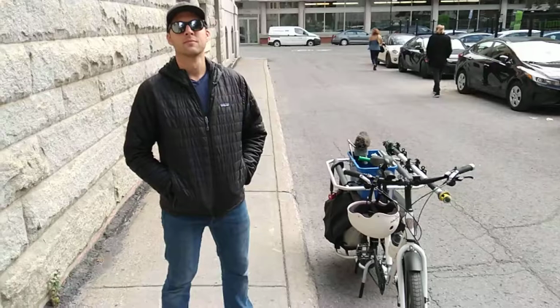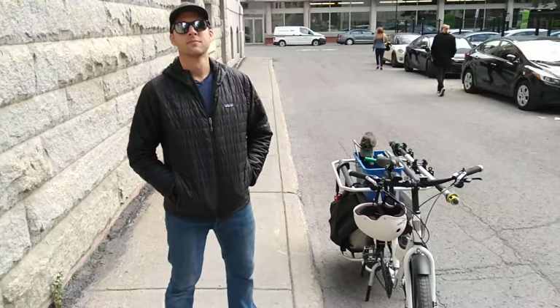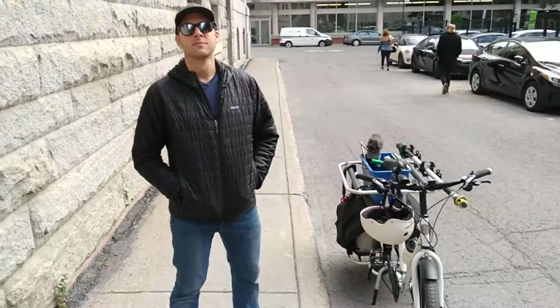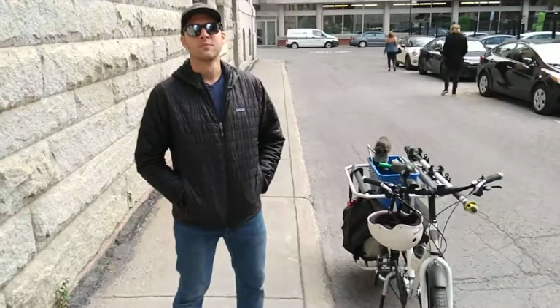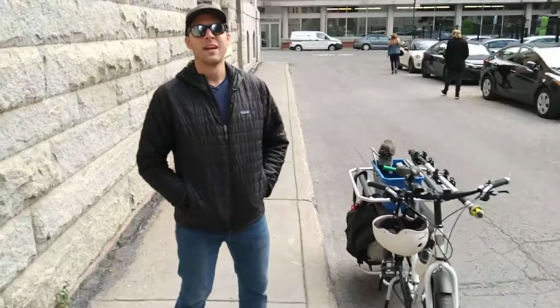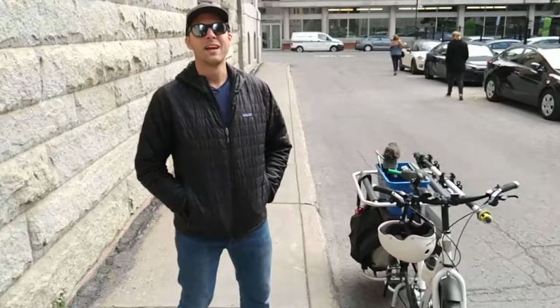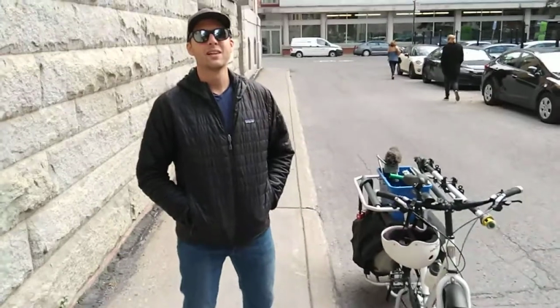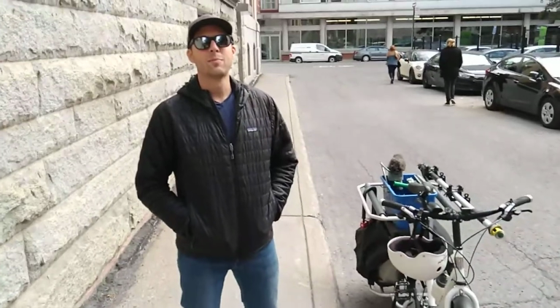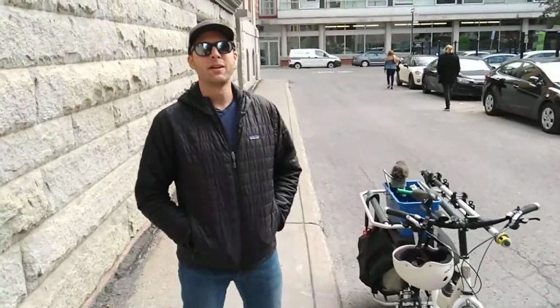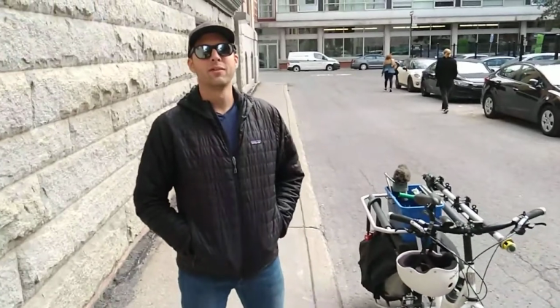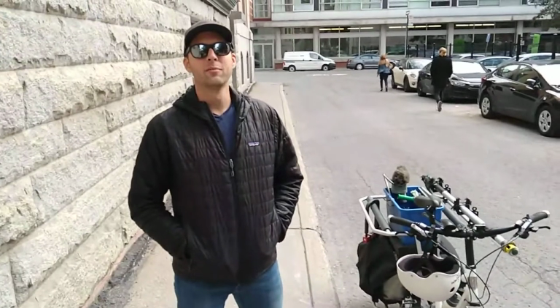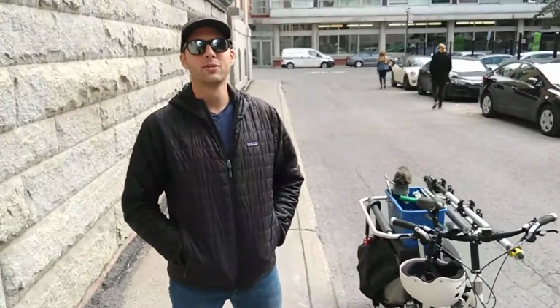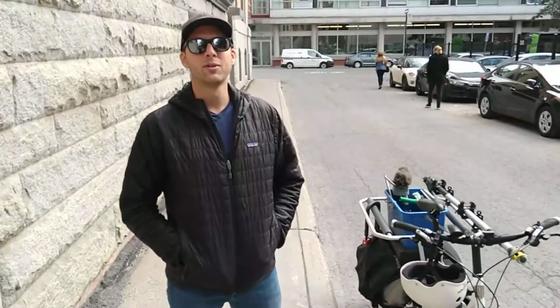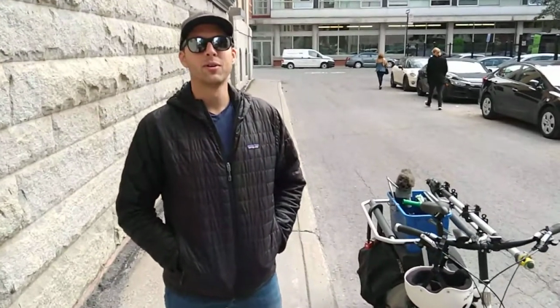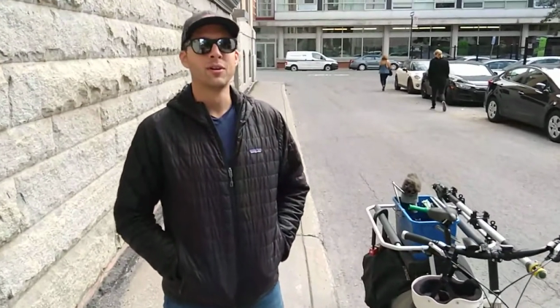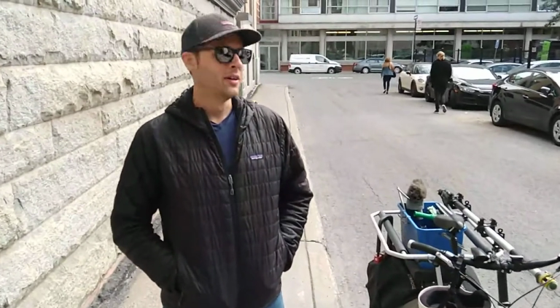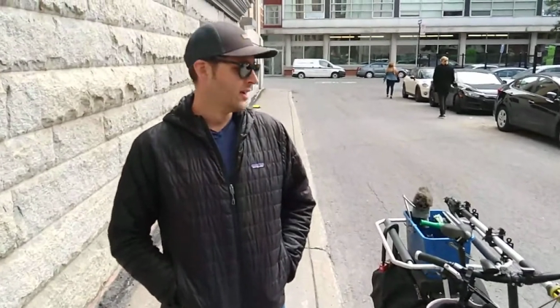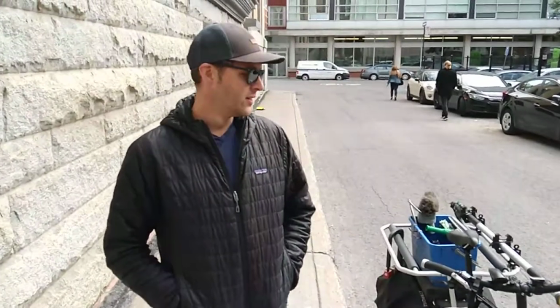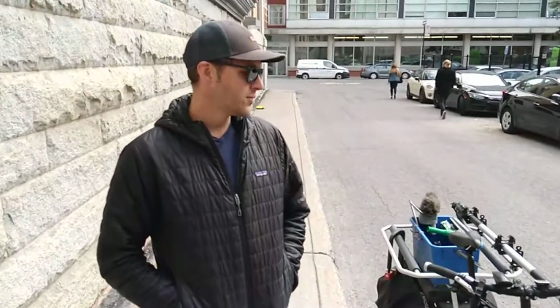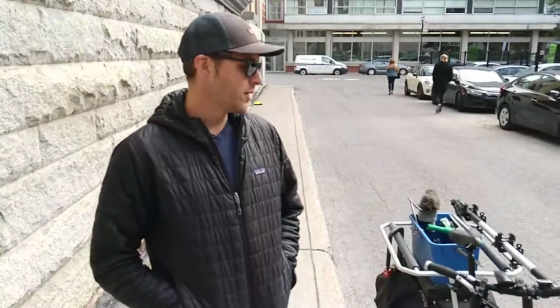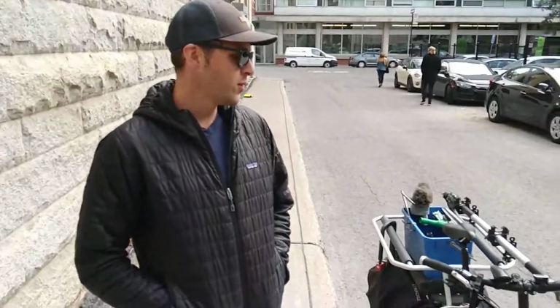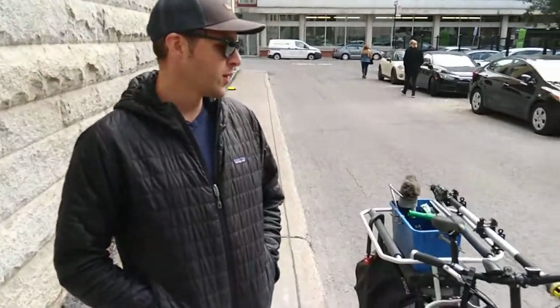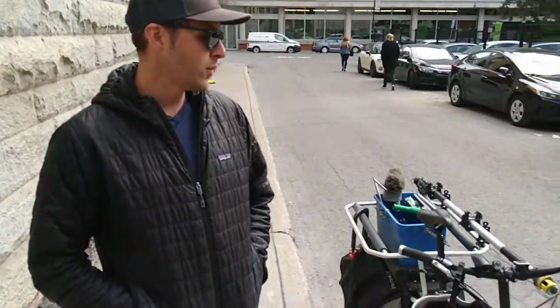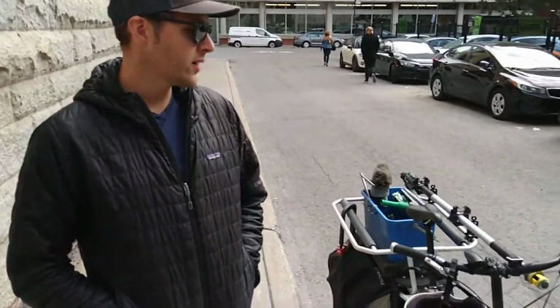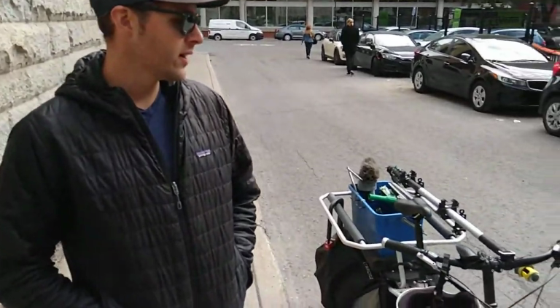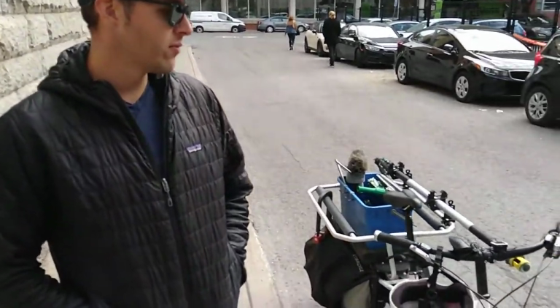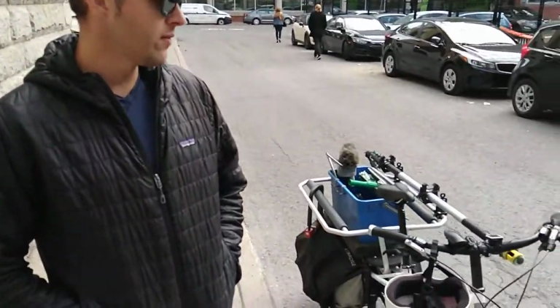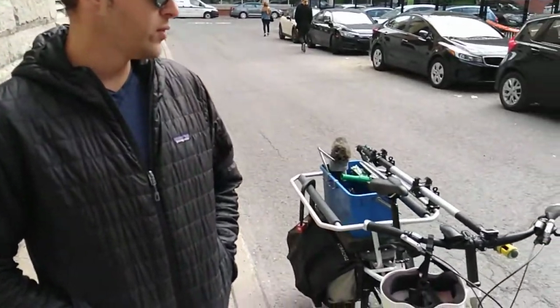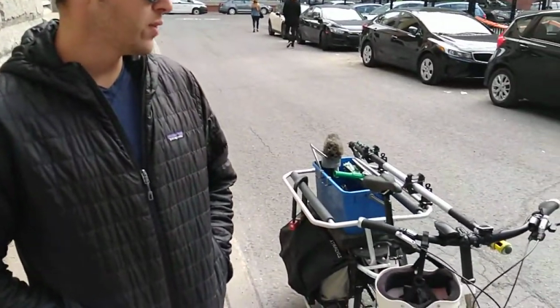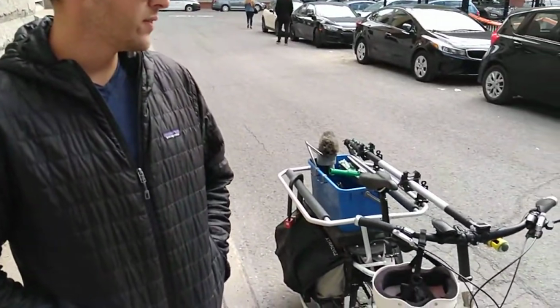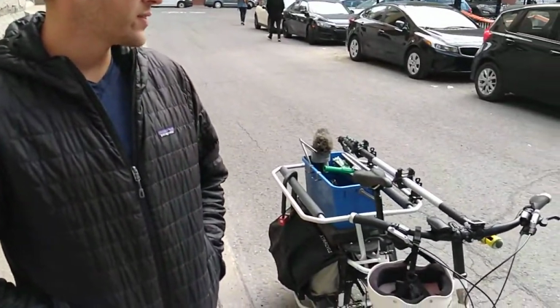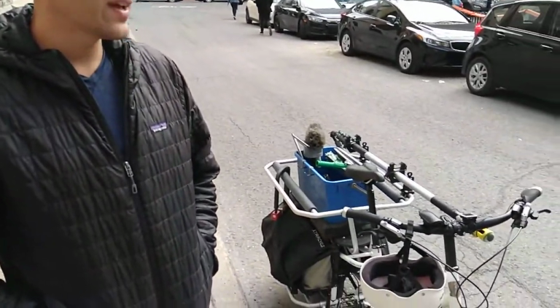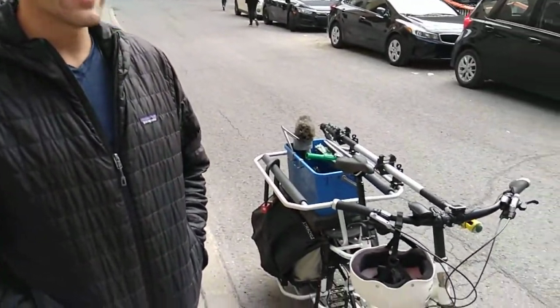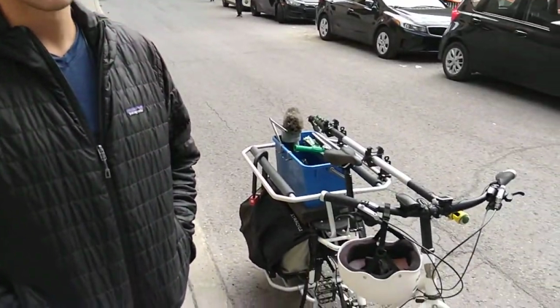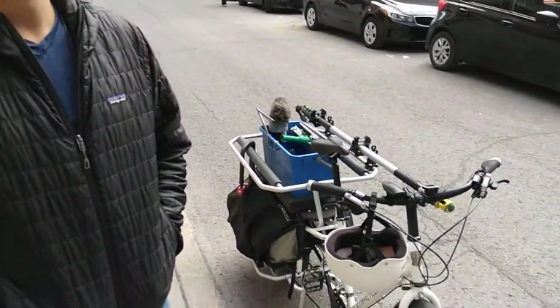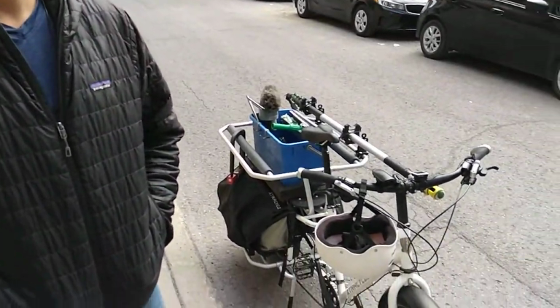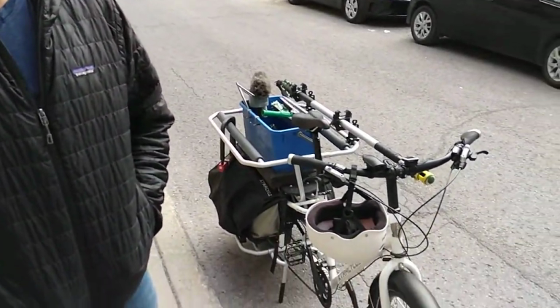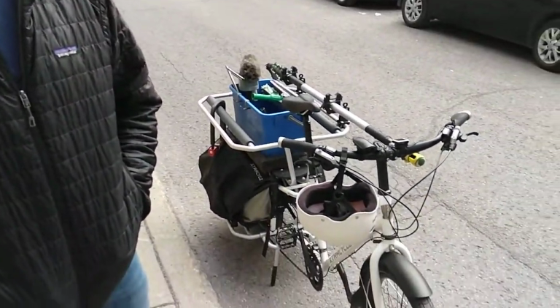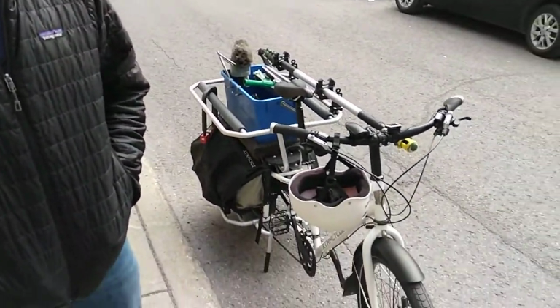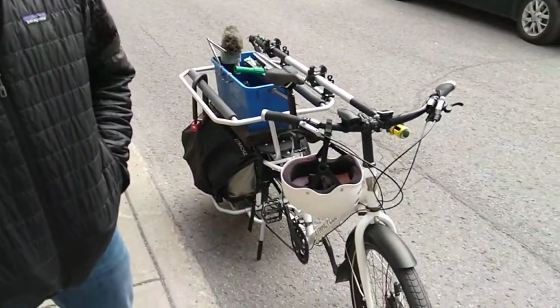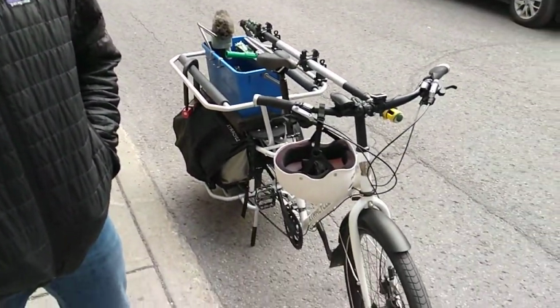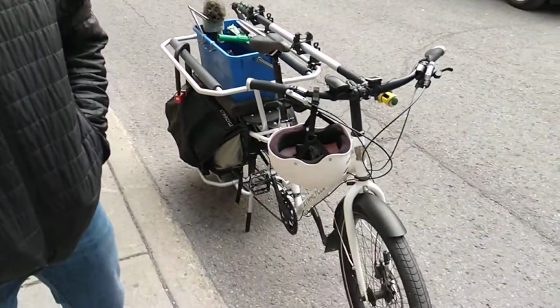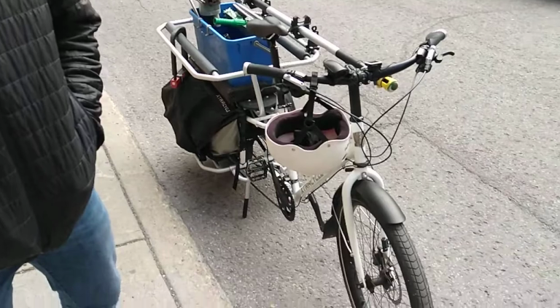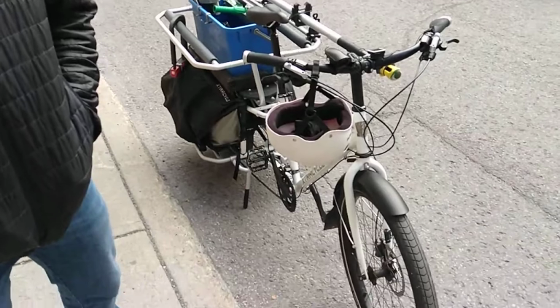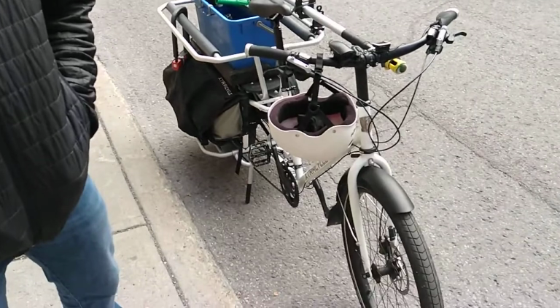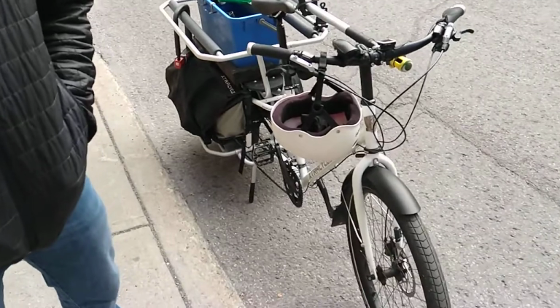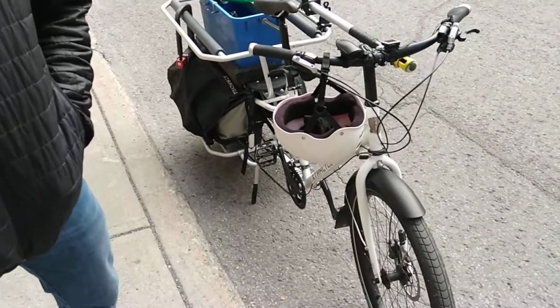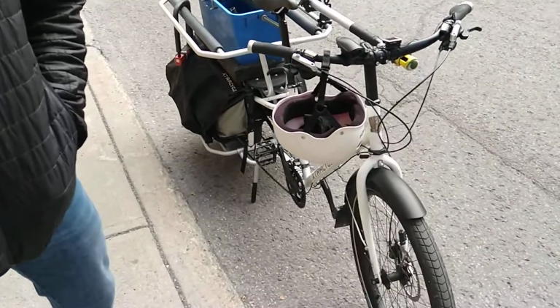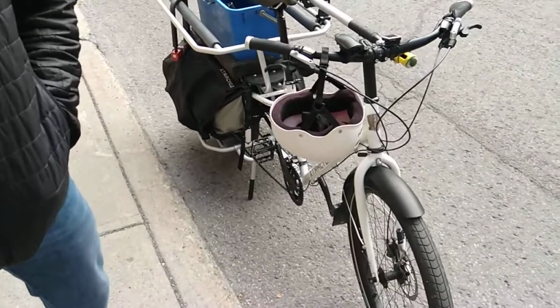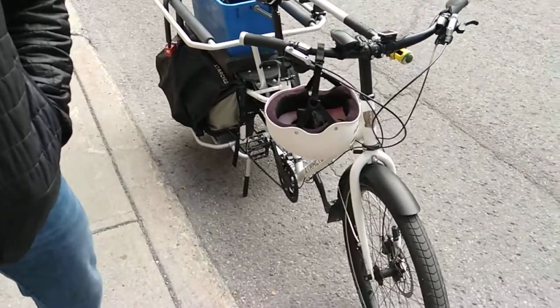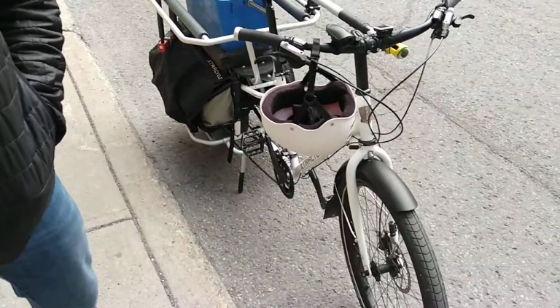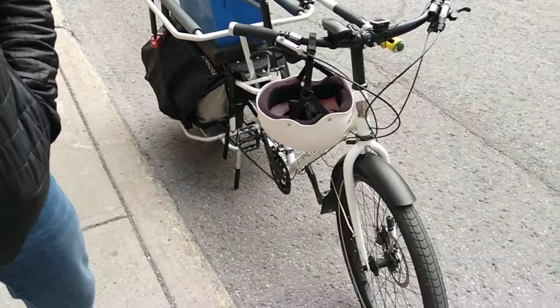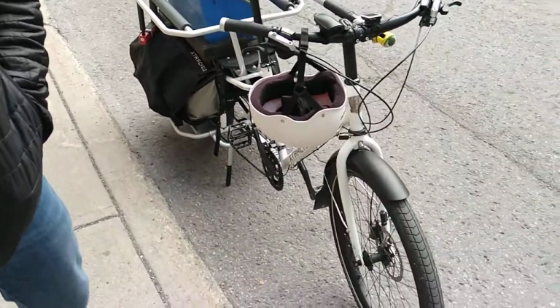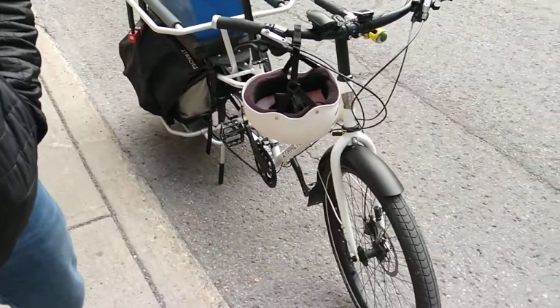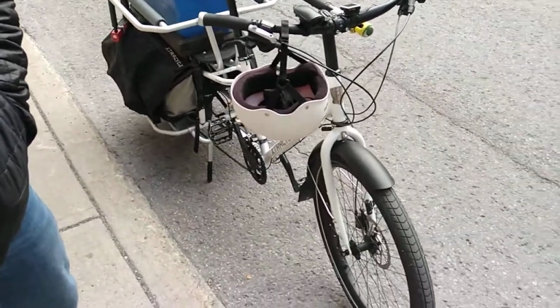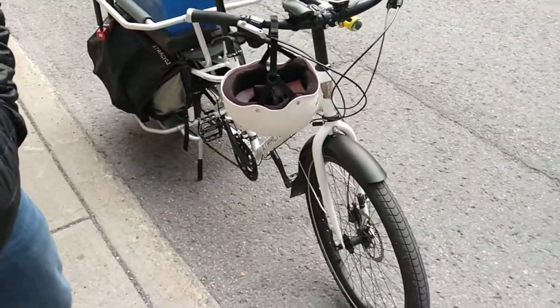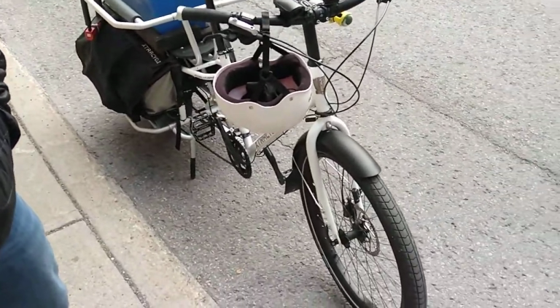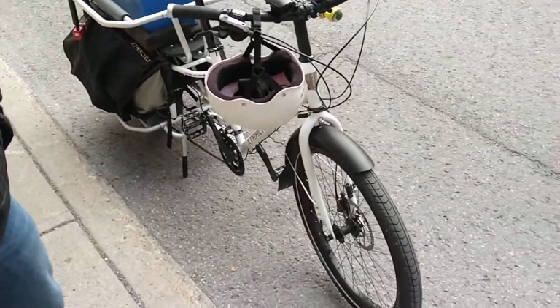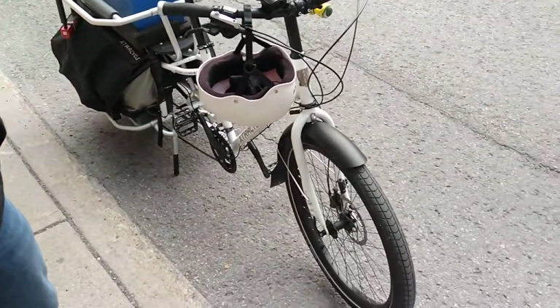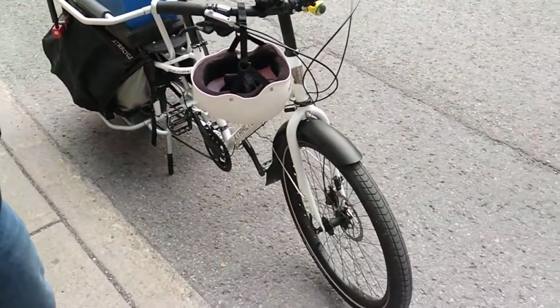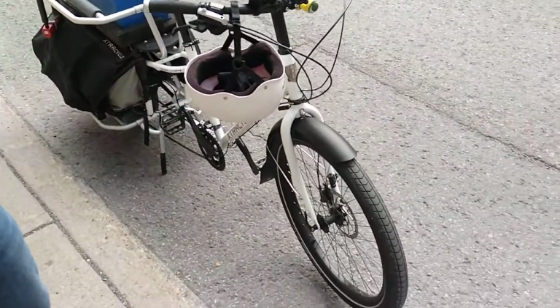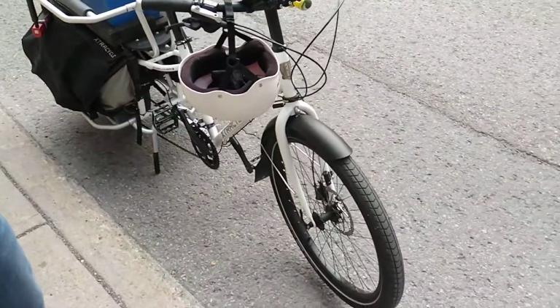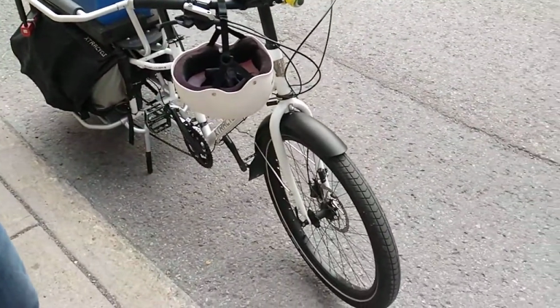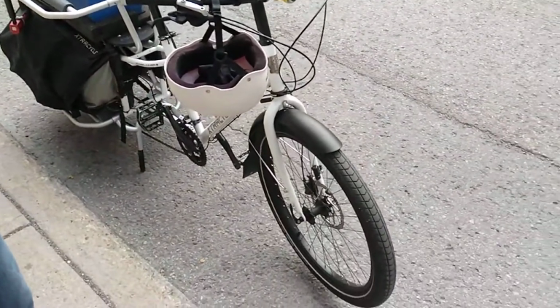Hey guys, Ben here in Montreal. I just want to do a quick review of this Xtracycle Edgerunner, 2015 model.